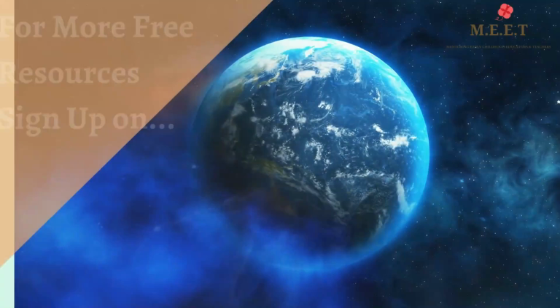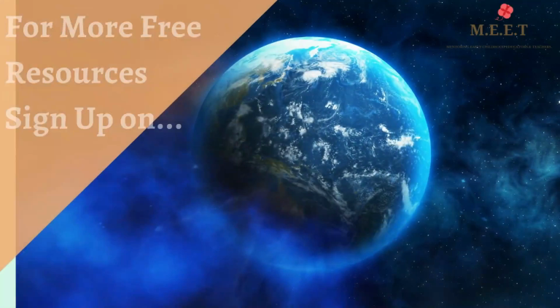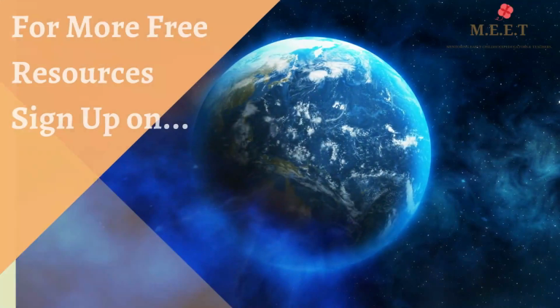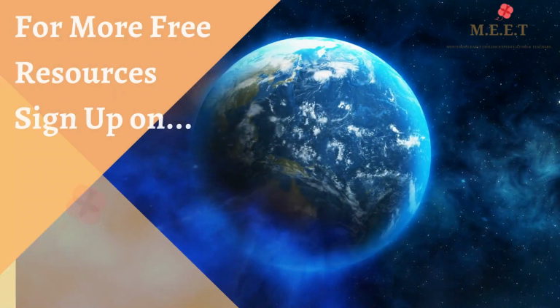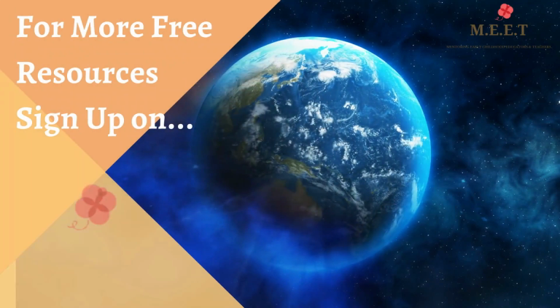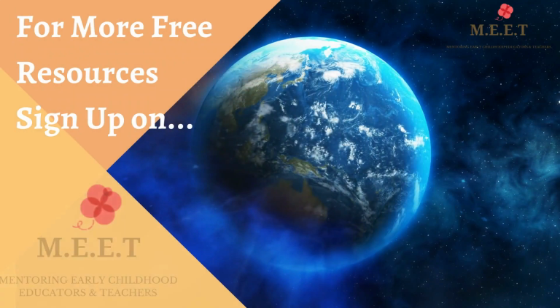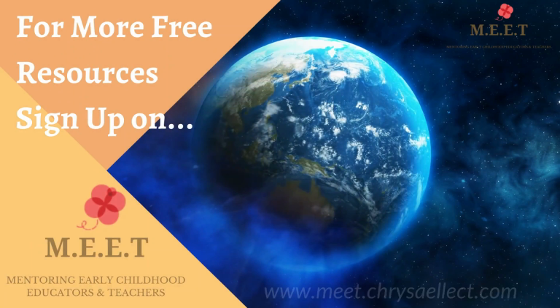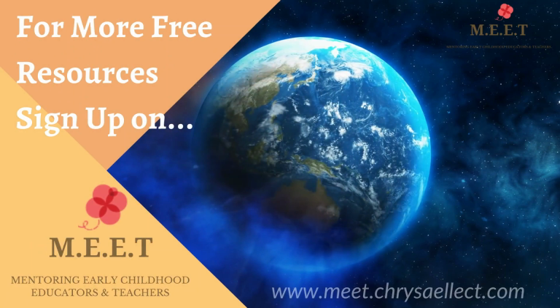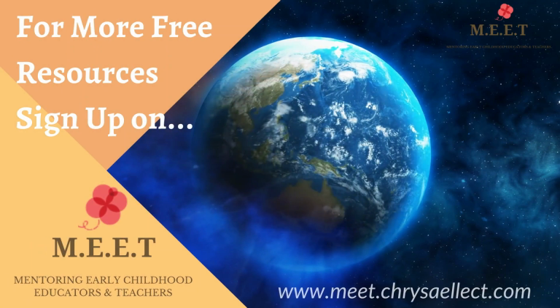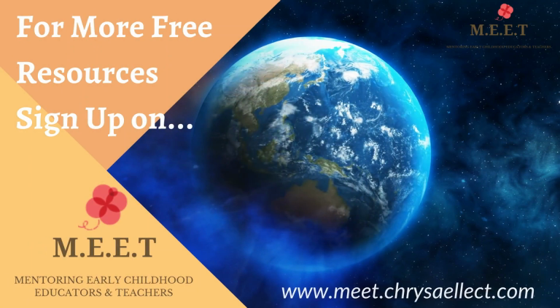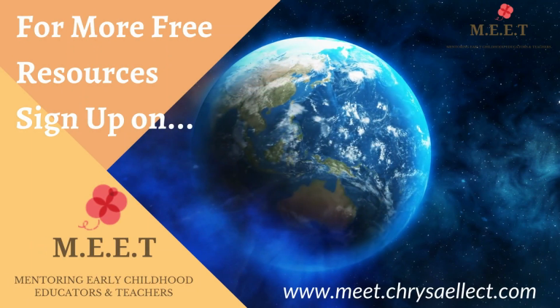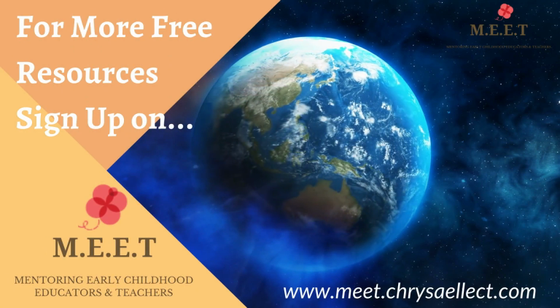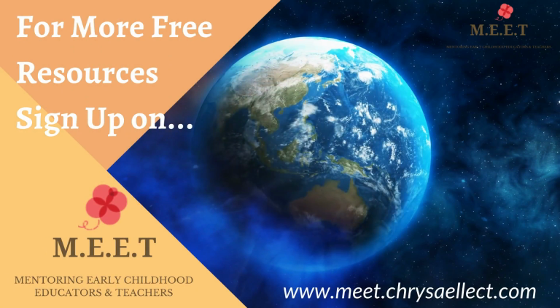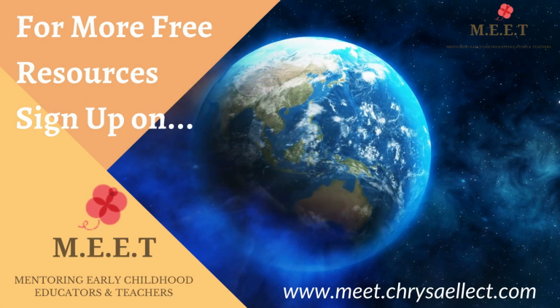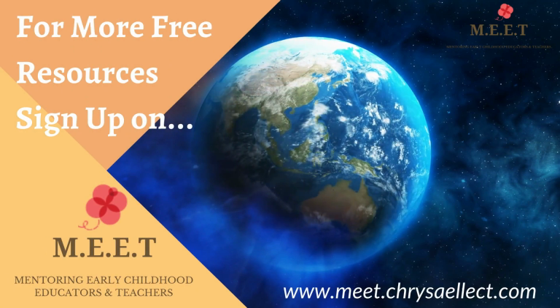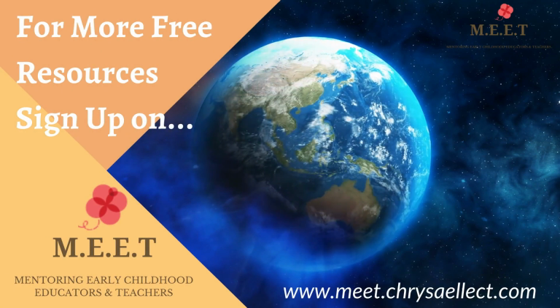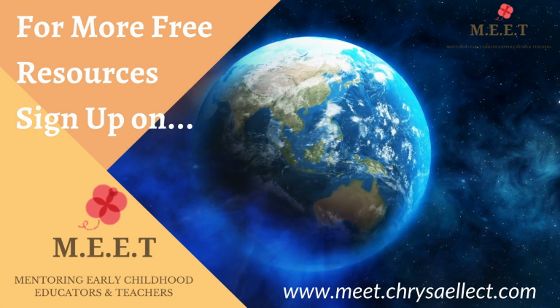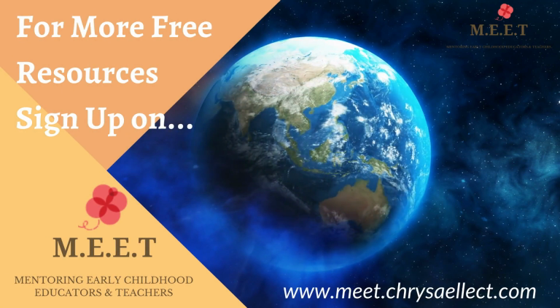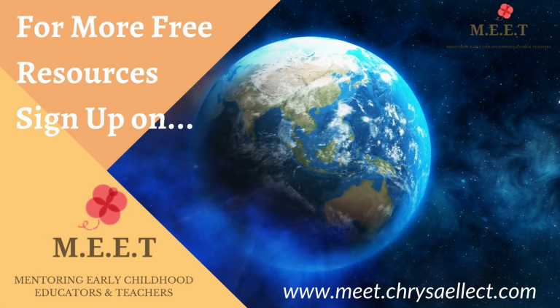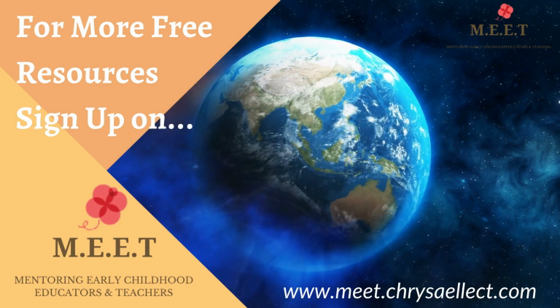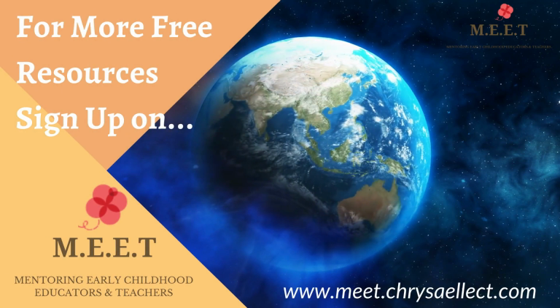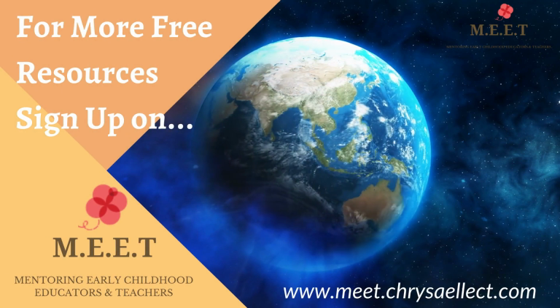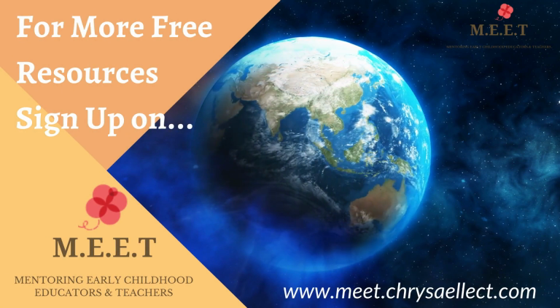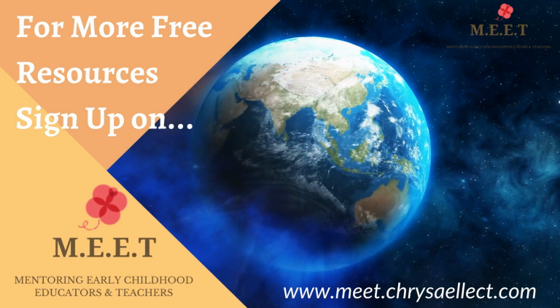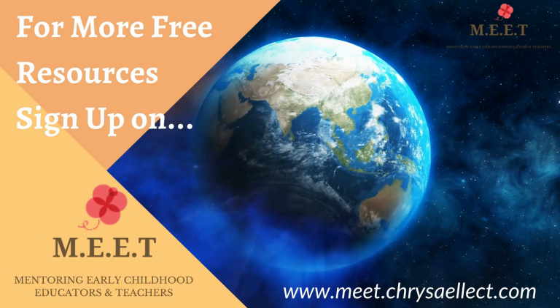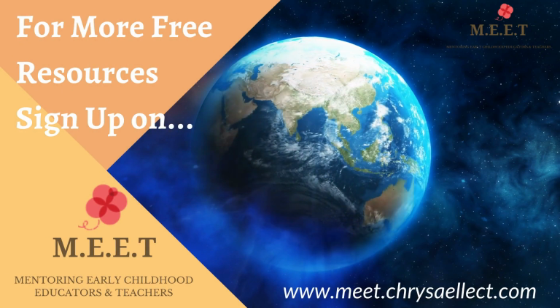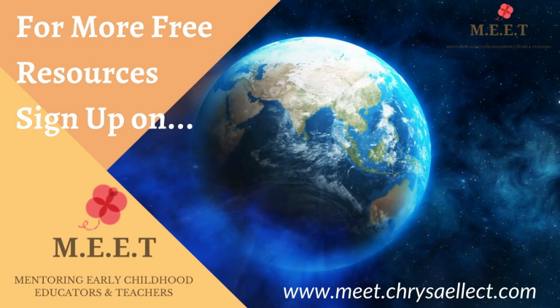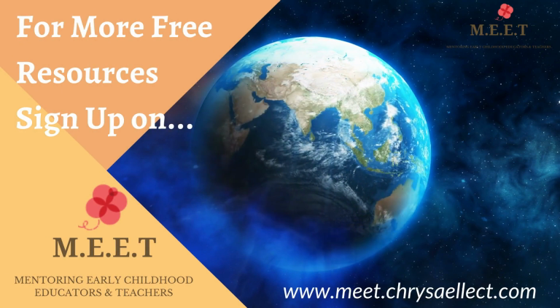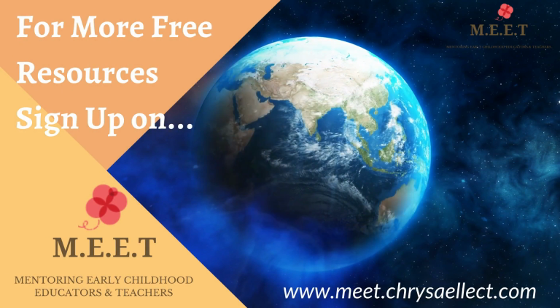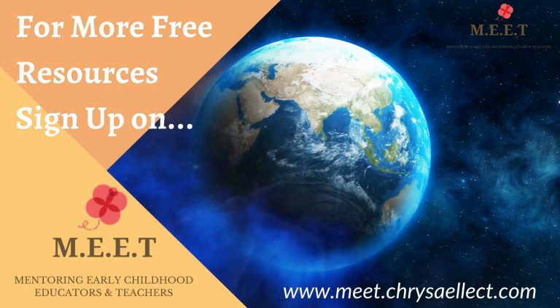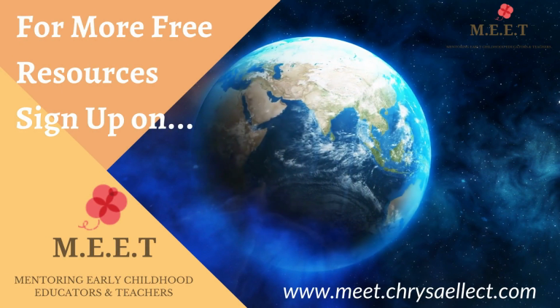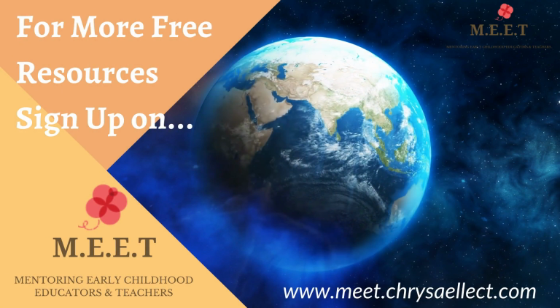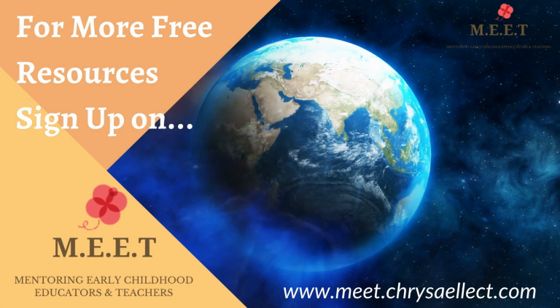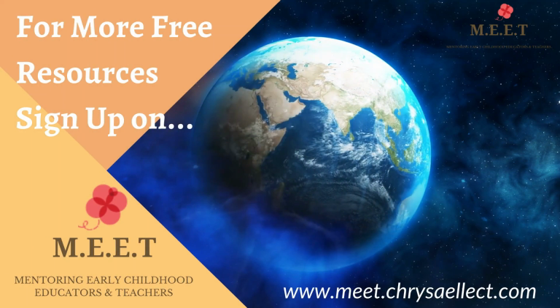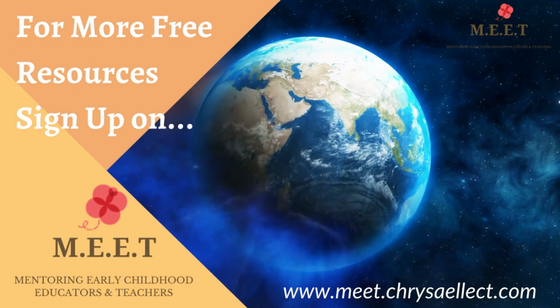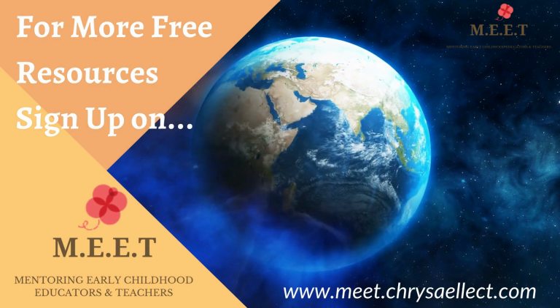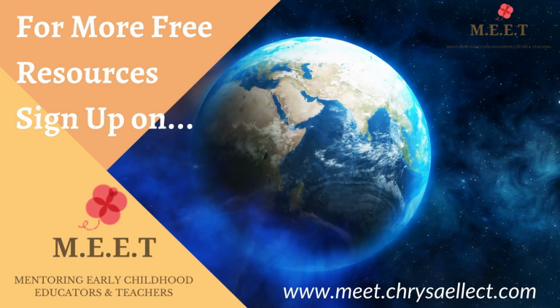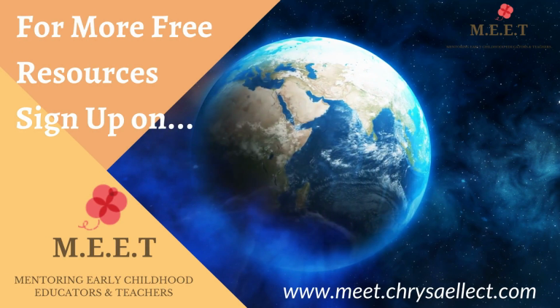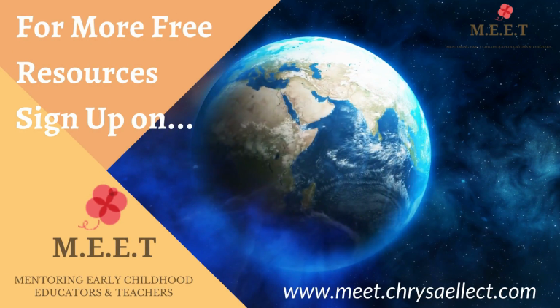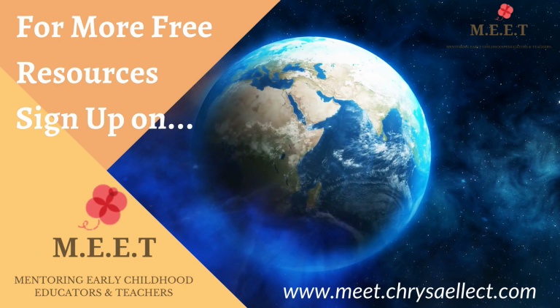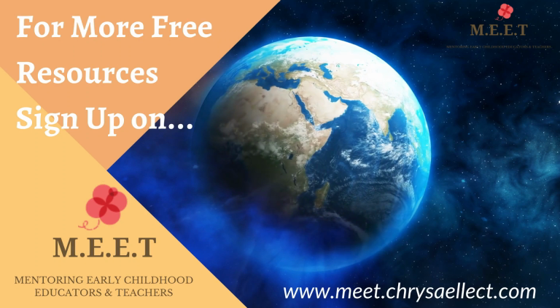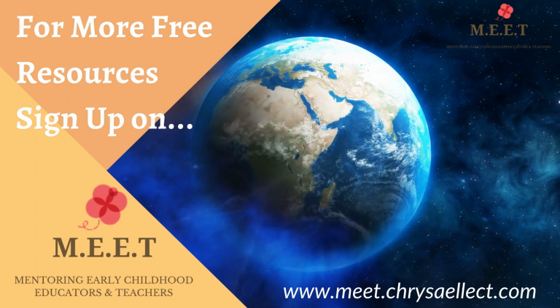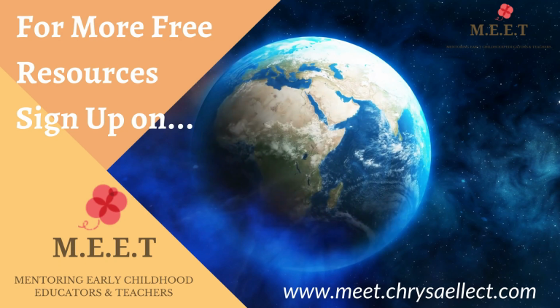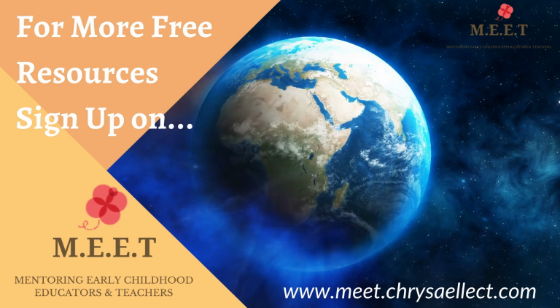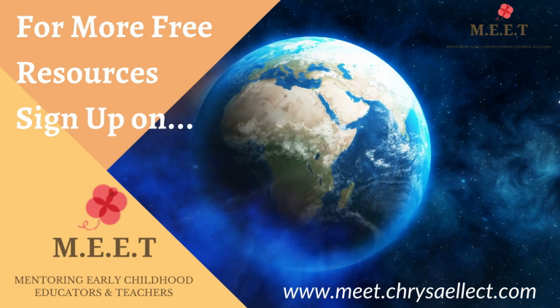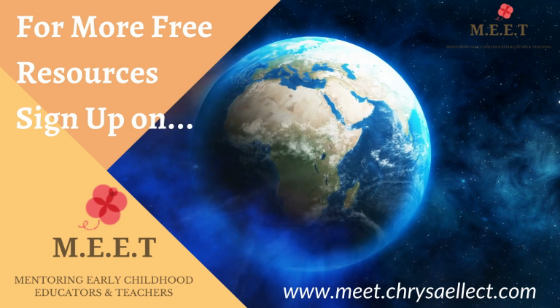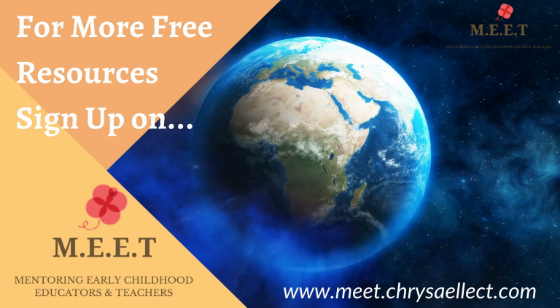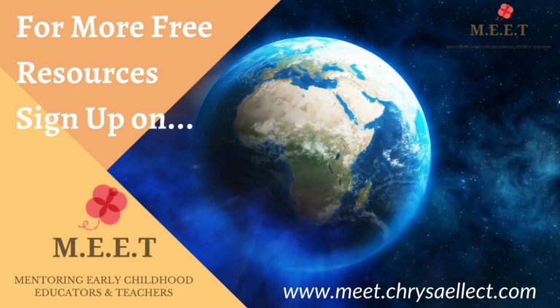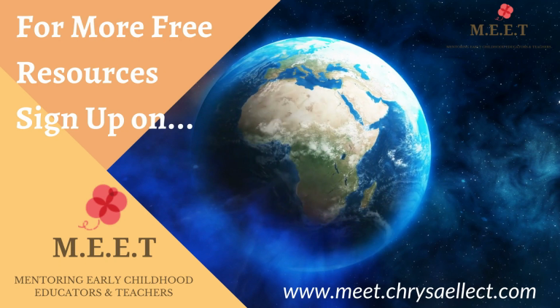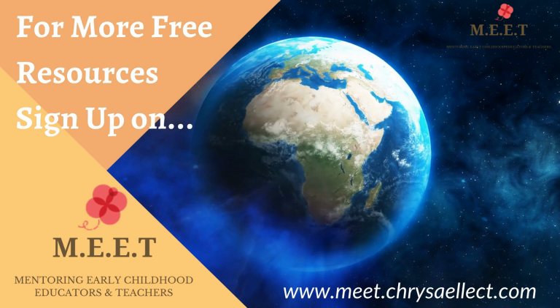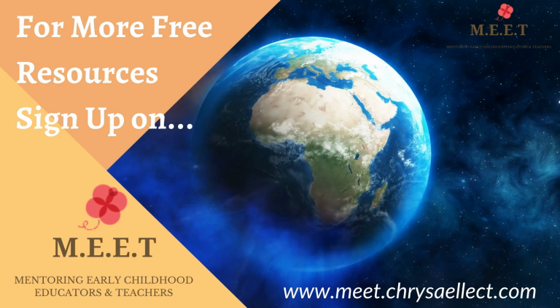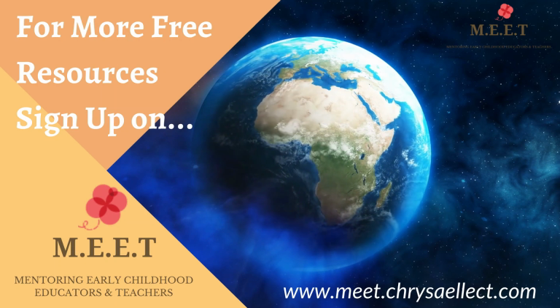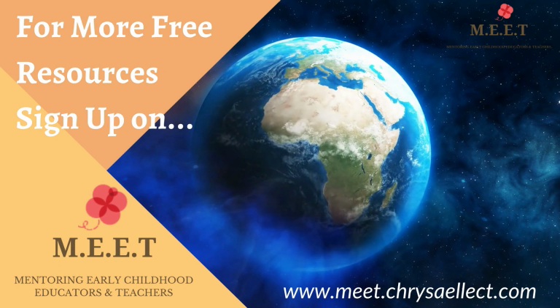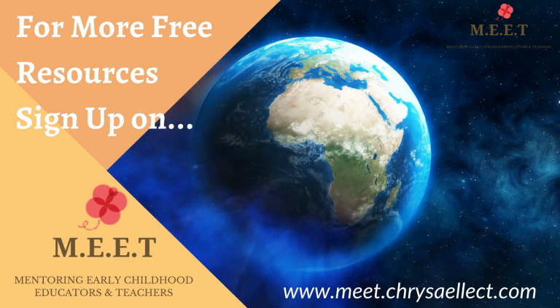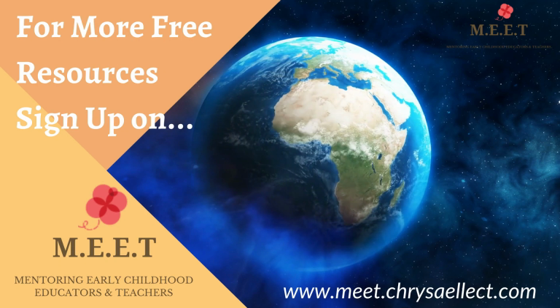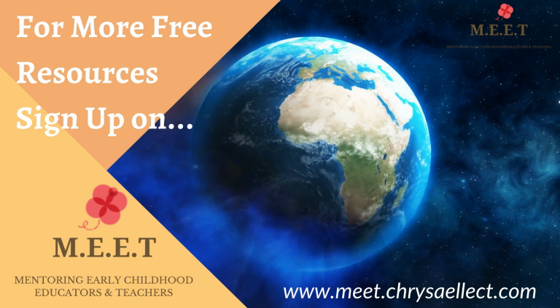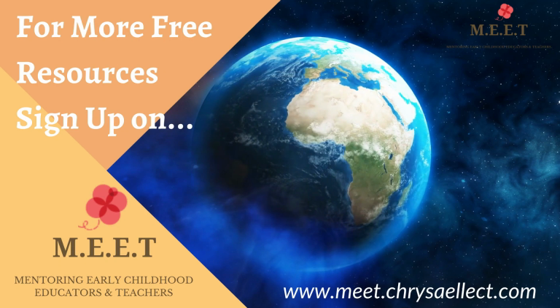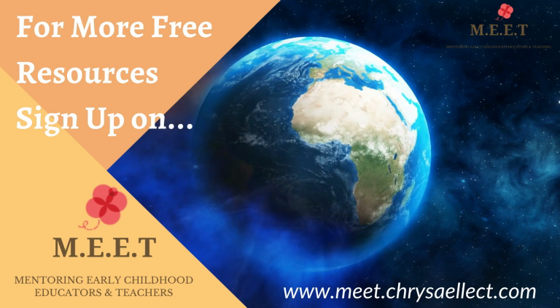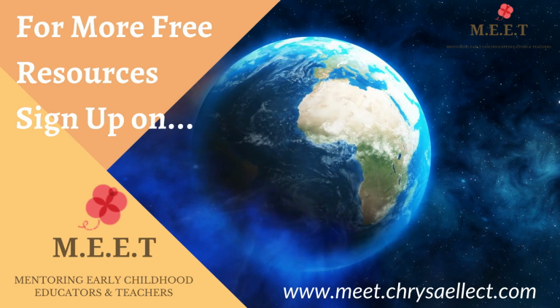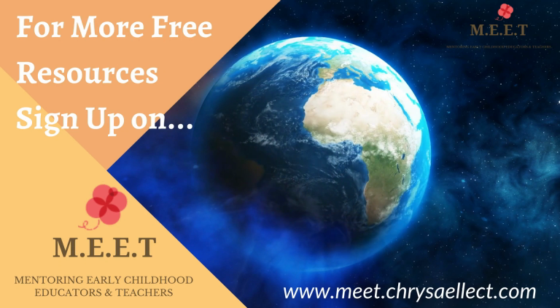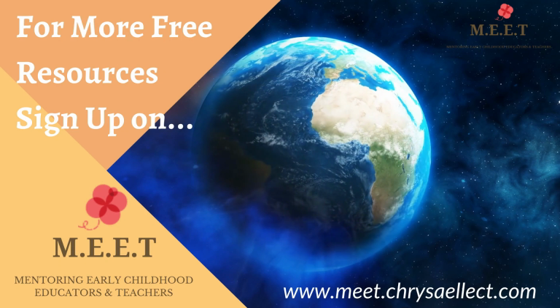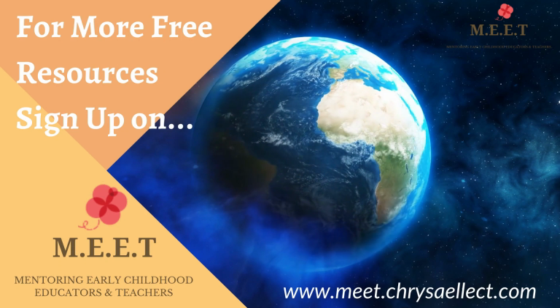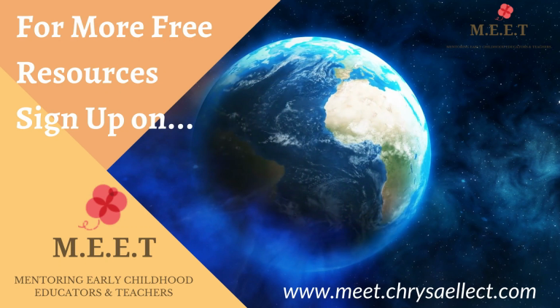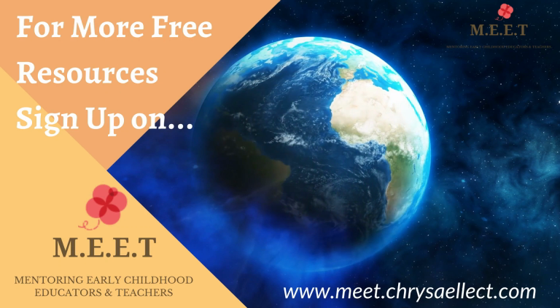We hope you enjoyed watching this video. There are many more videos to learn about in this series, so do keep watching.